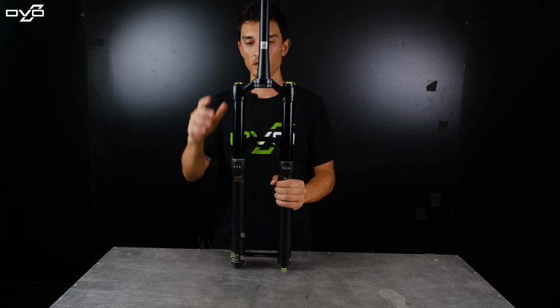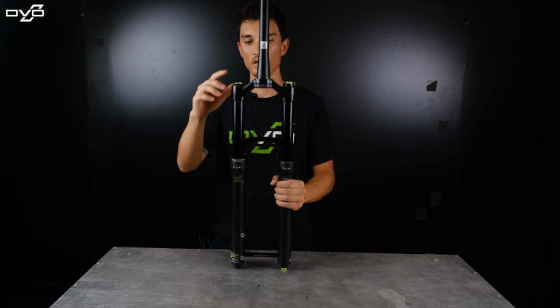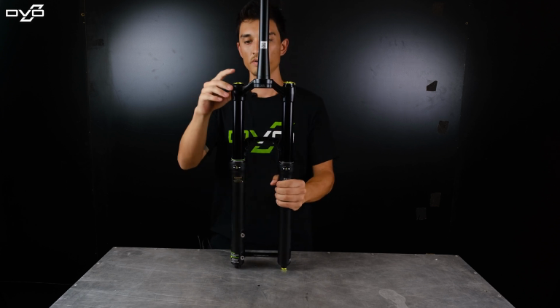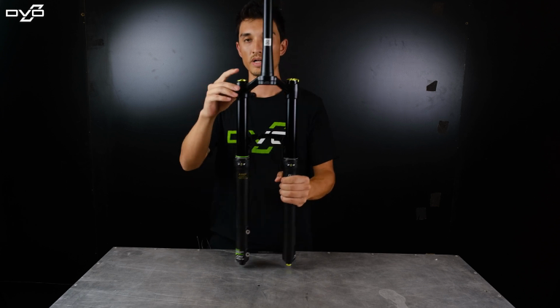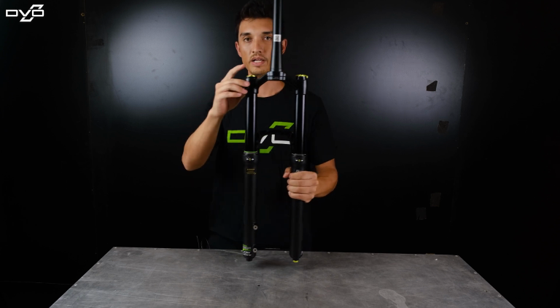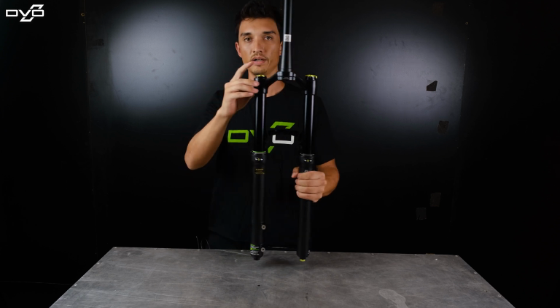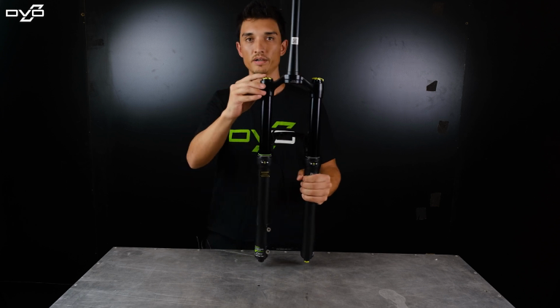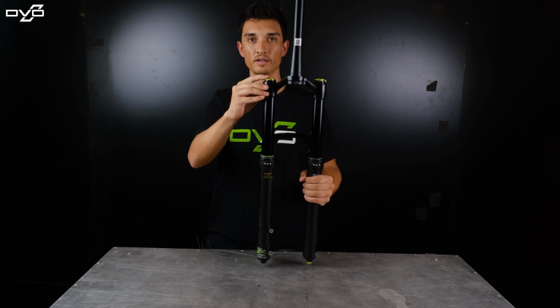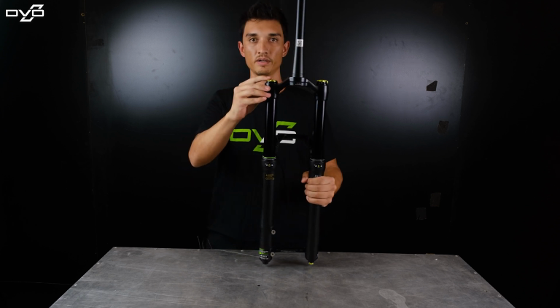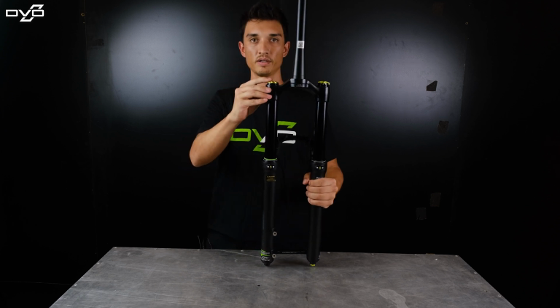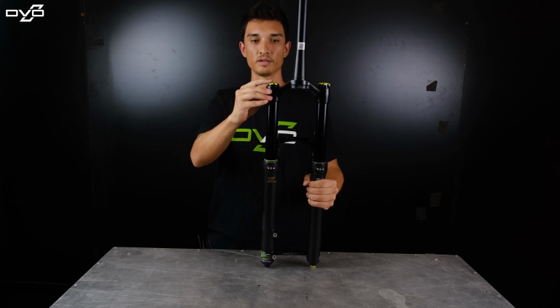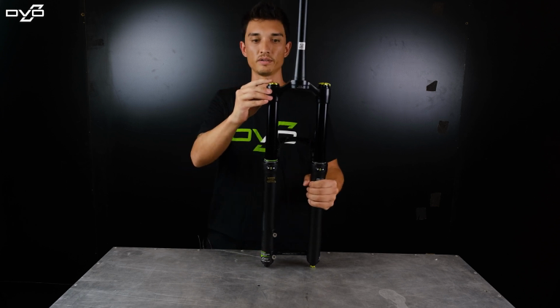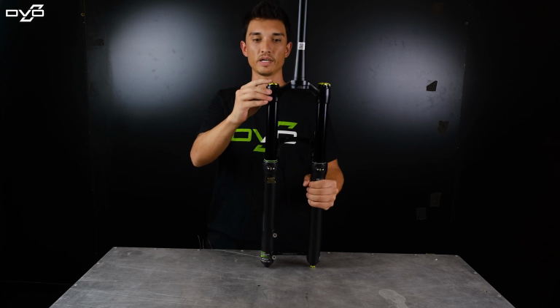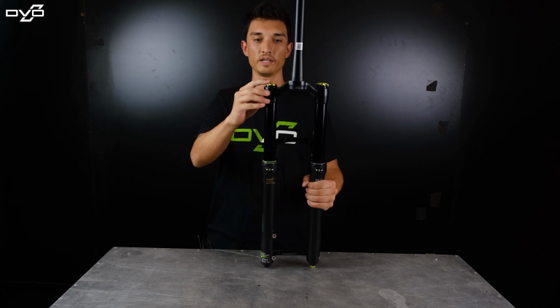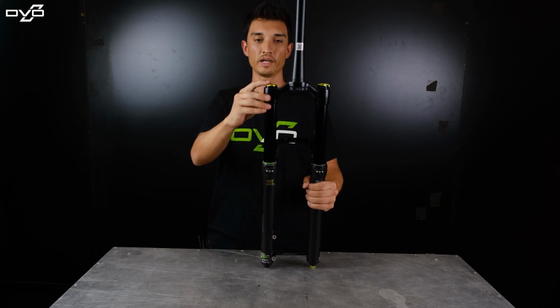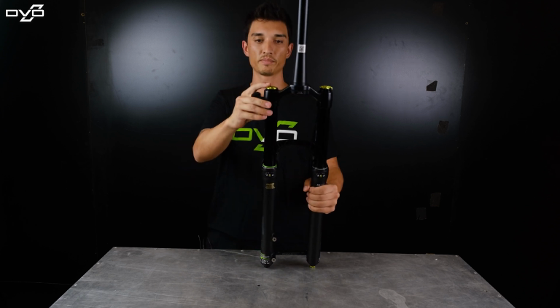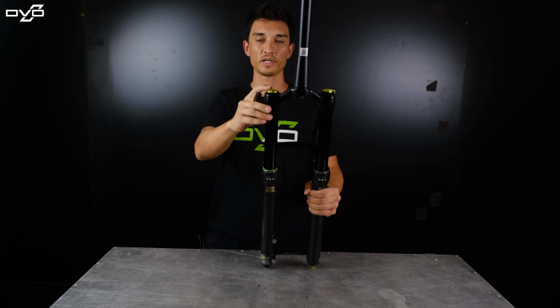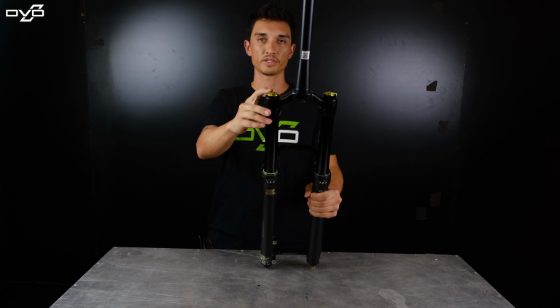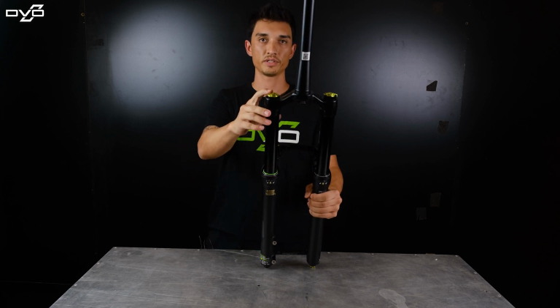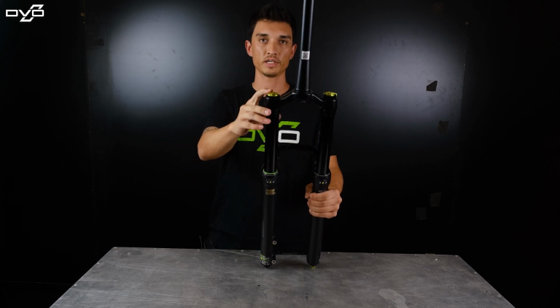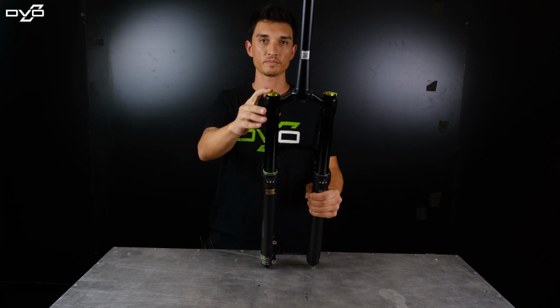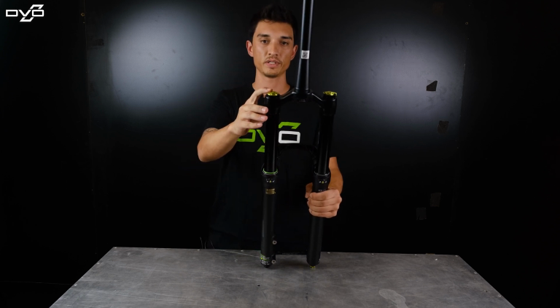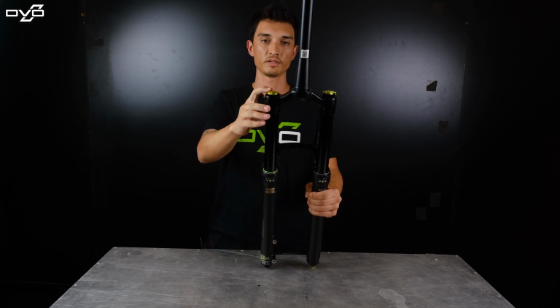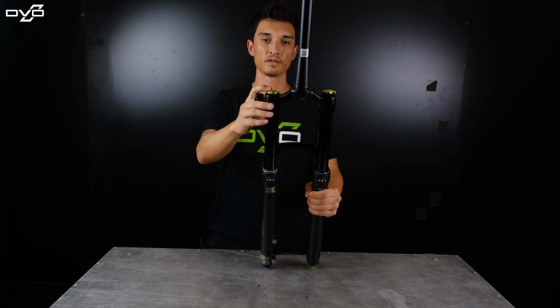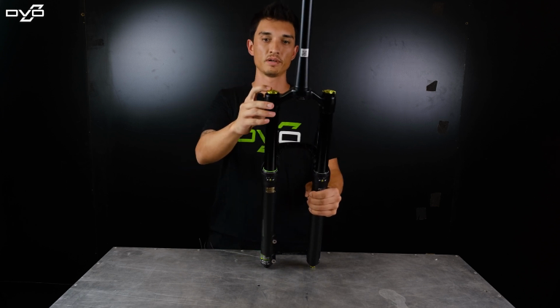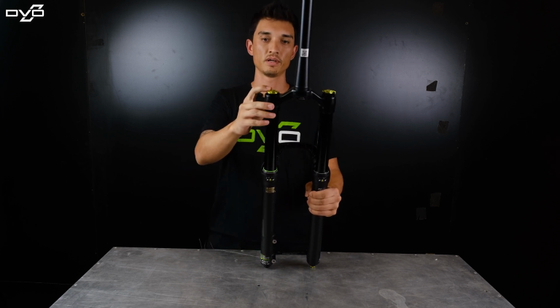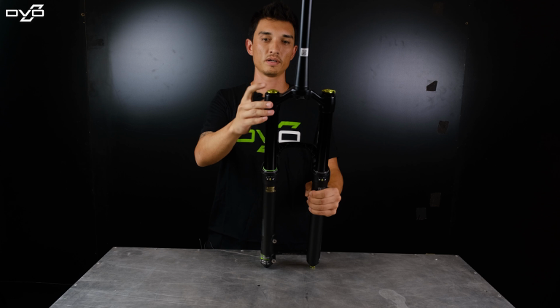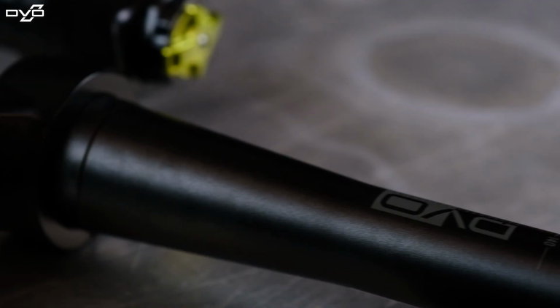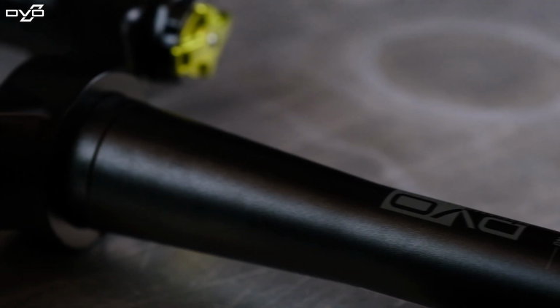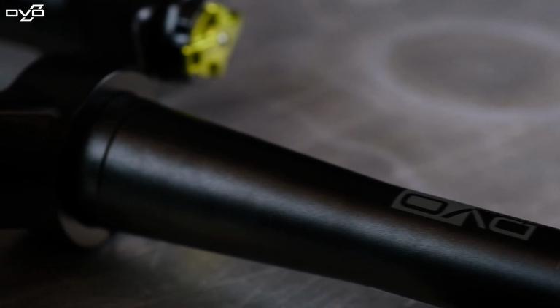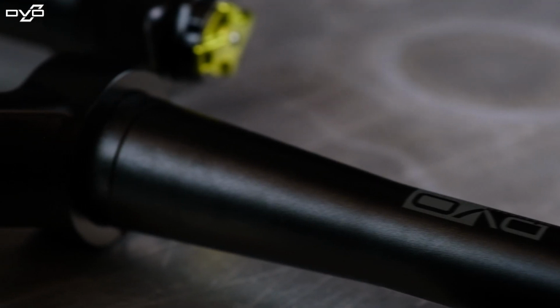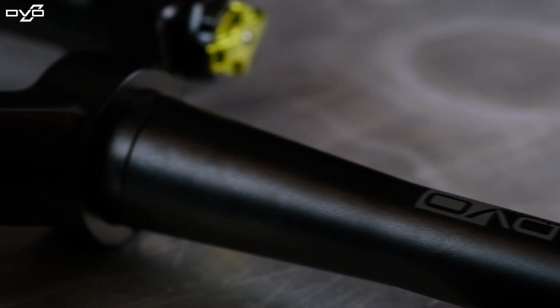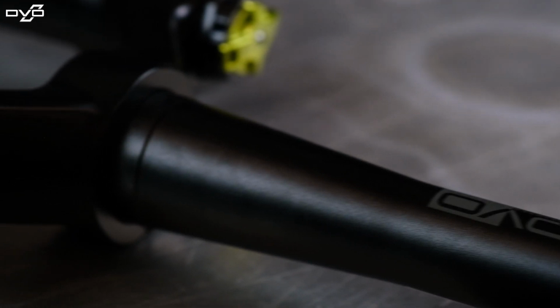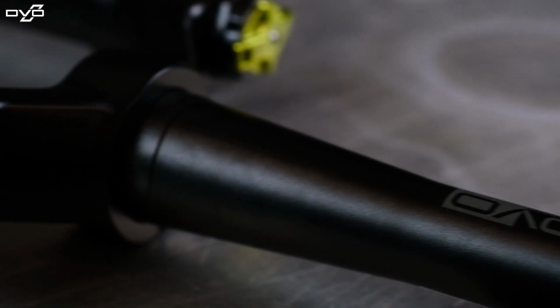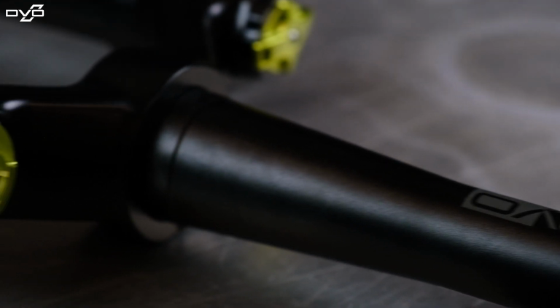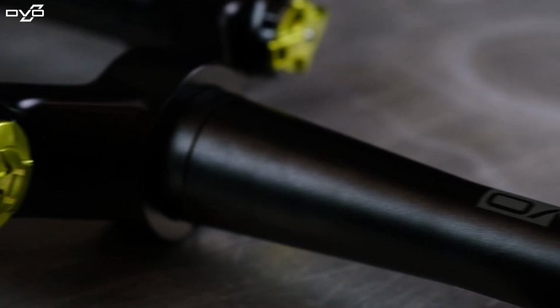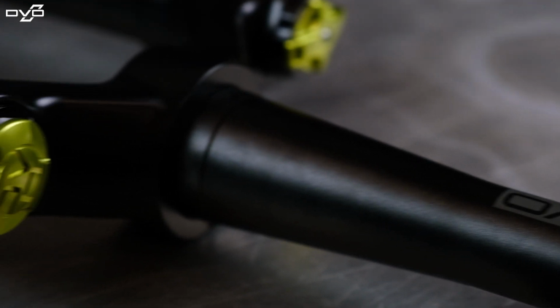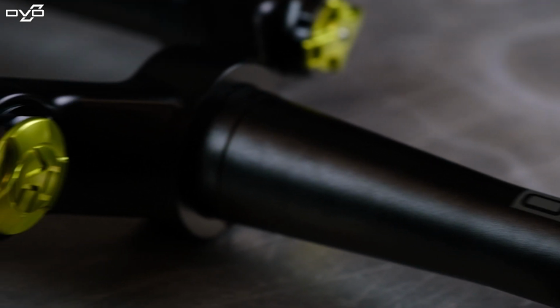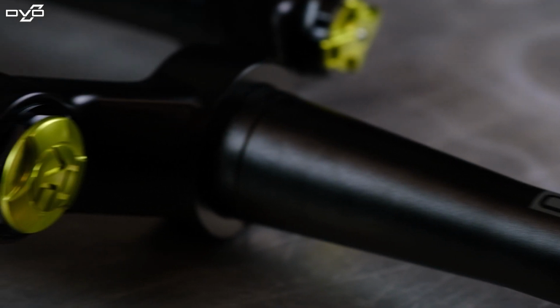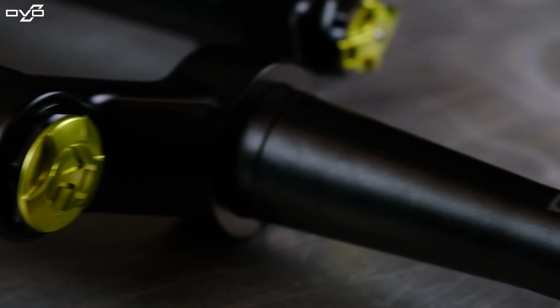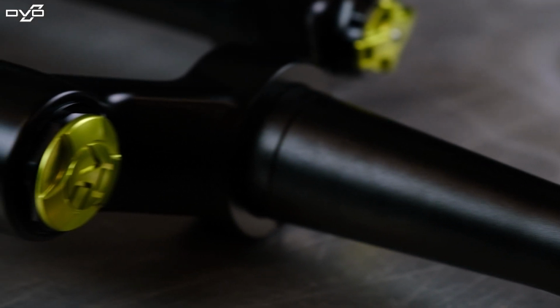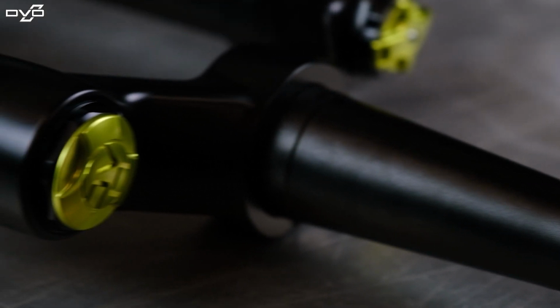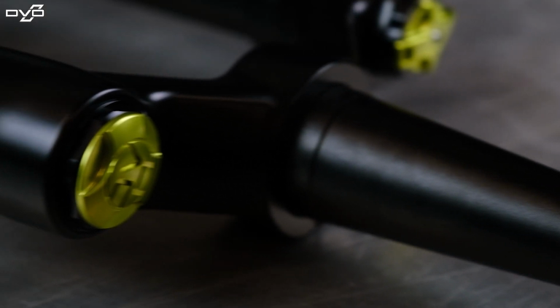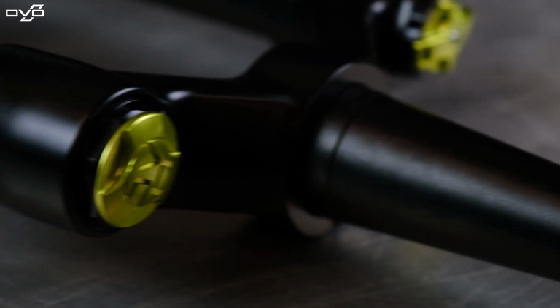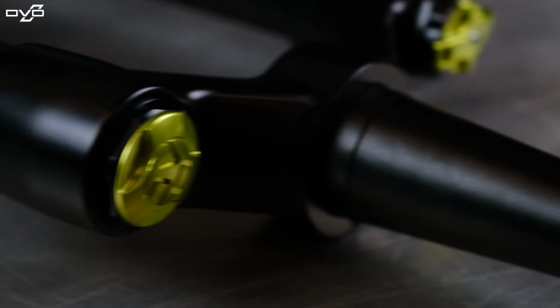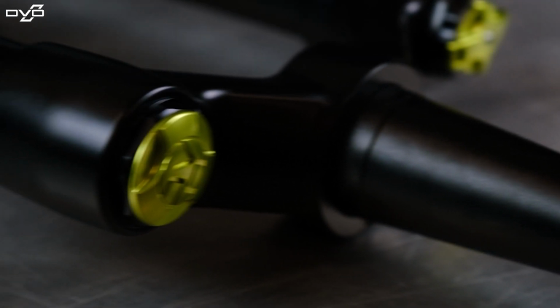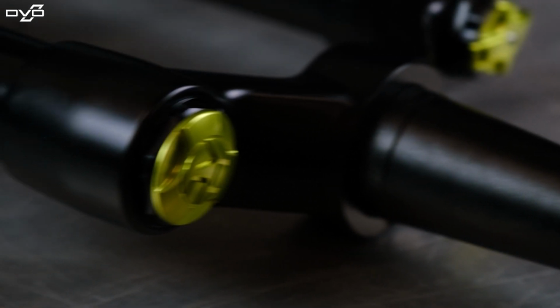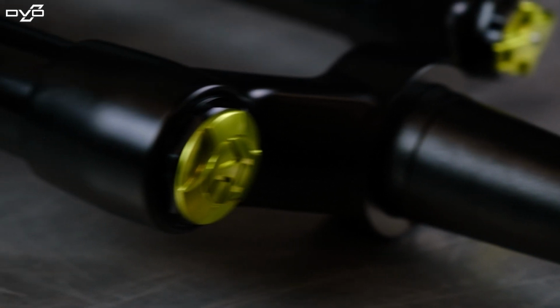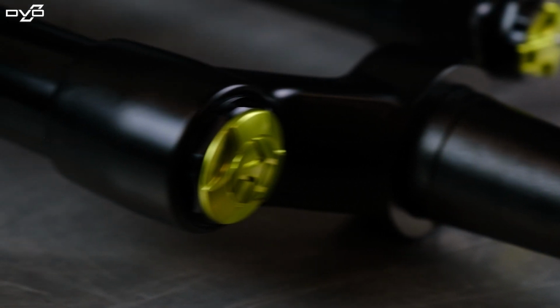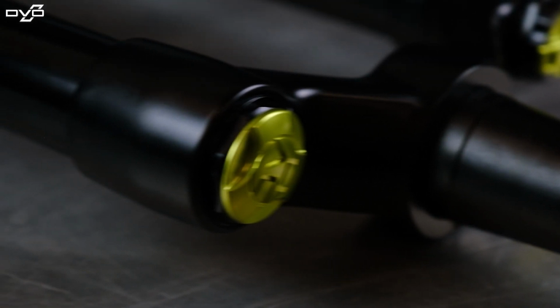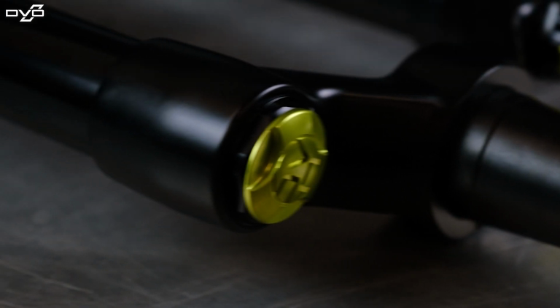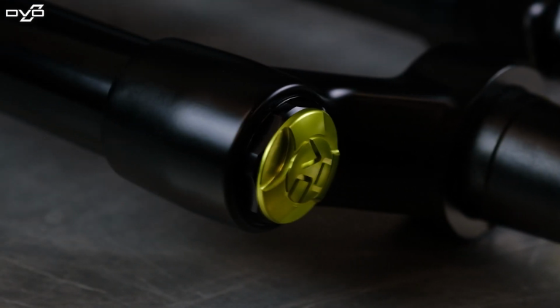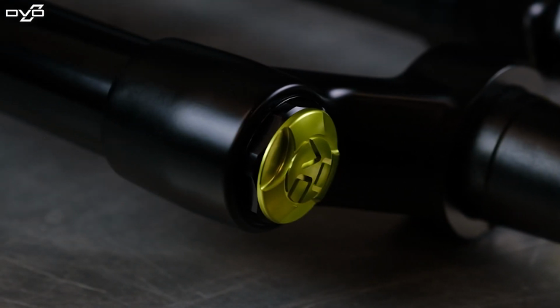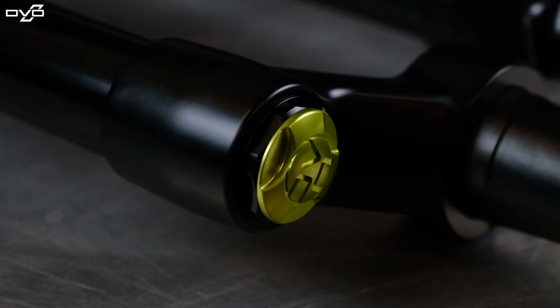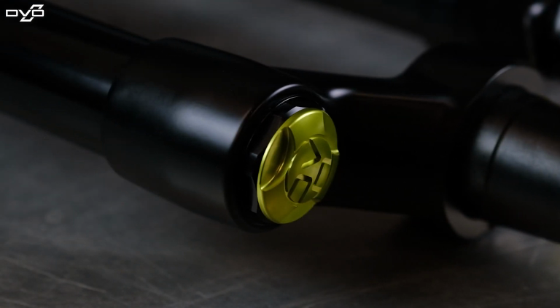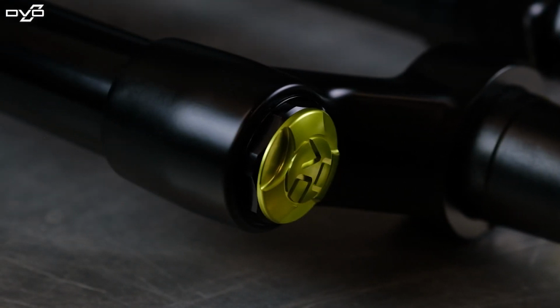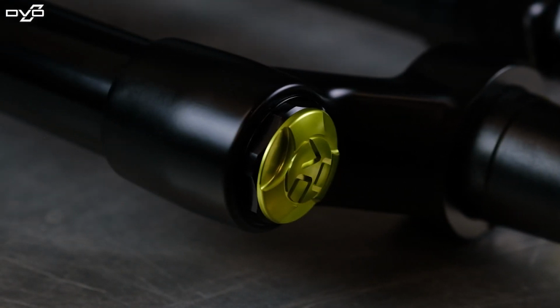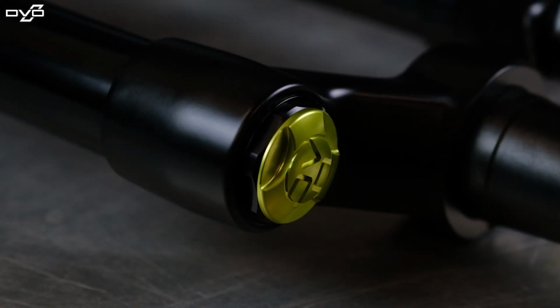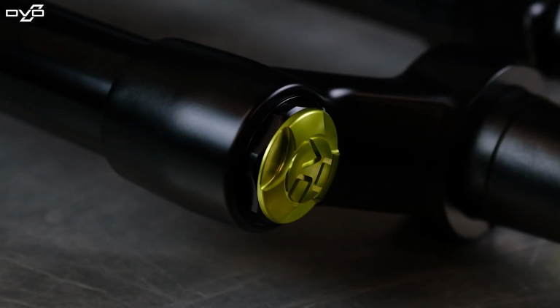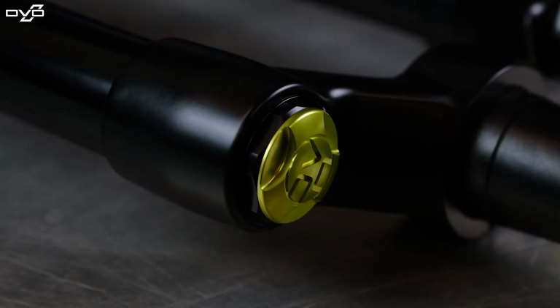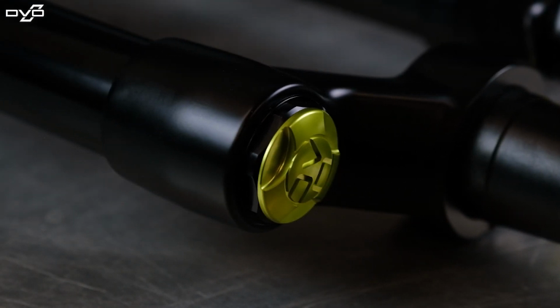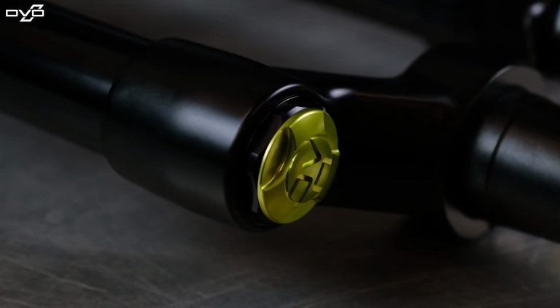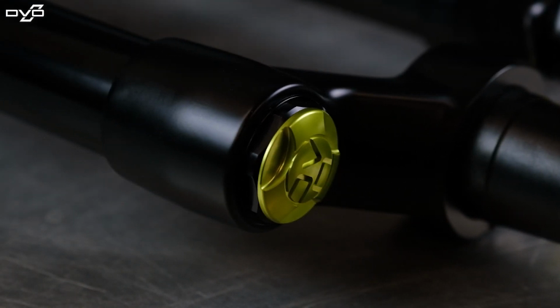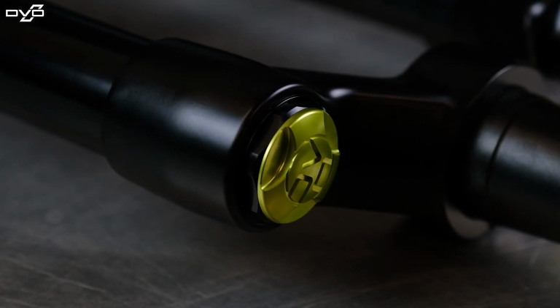Right here you've got your air pressure adjustment — super easy. Remove the cap, put your pump on, and set your desired pressure.